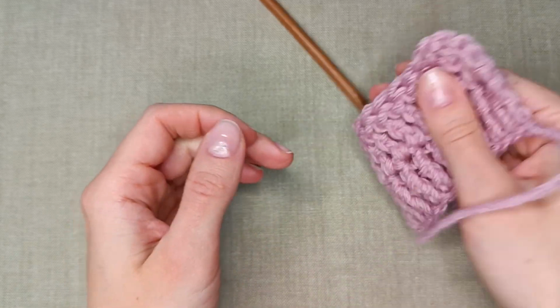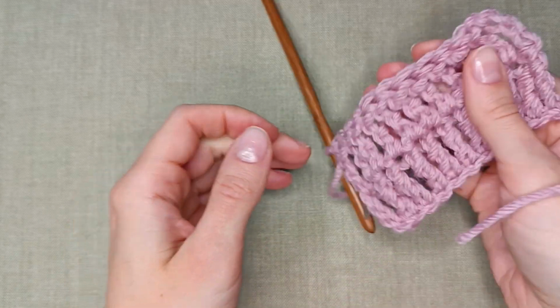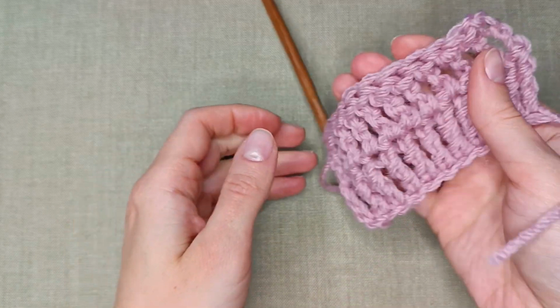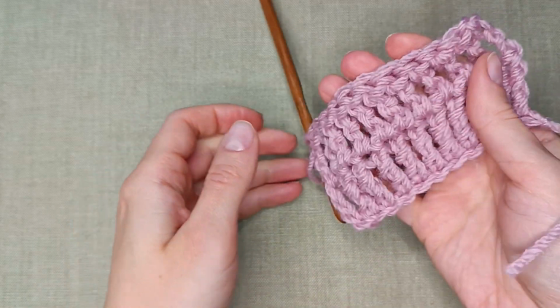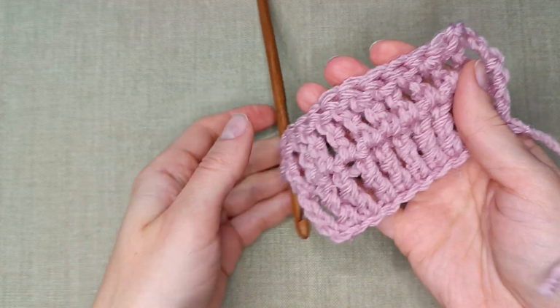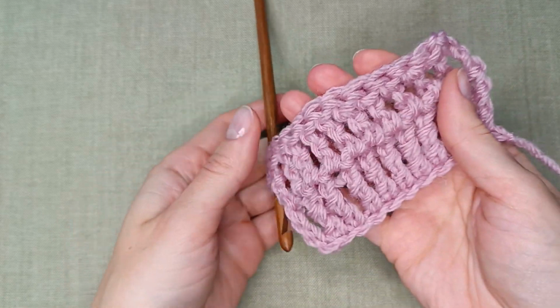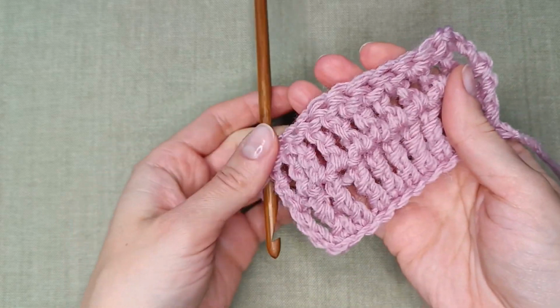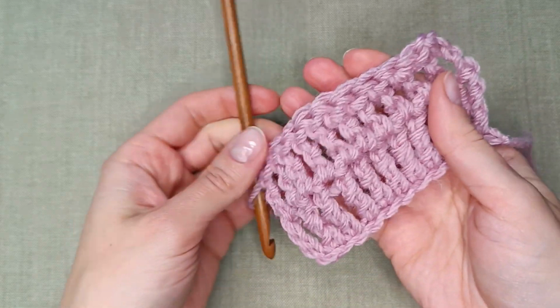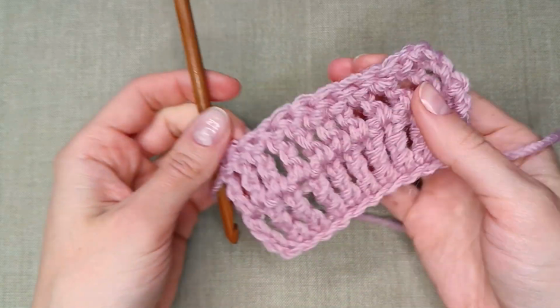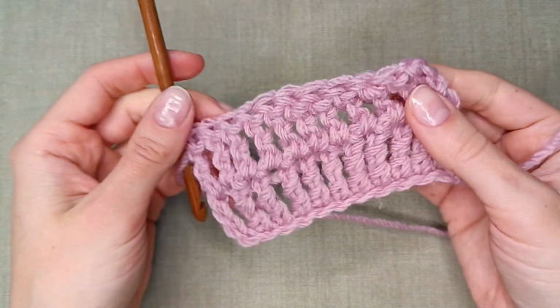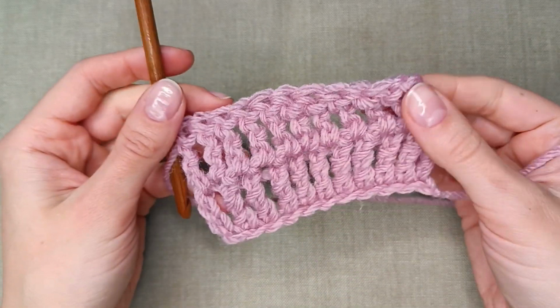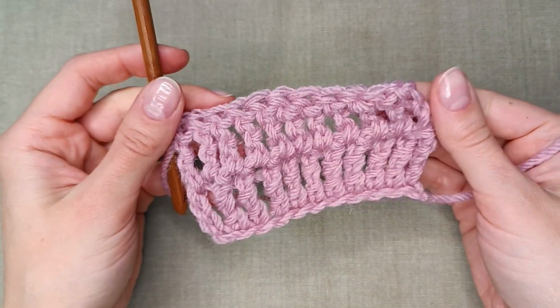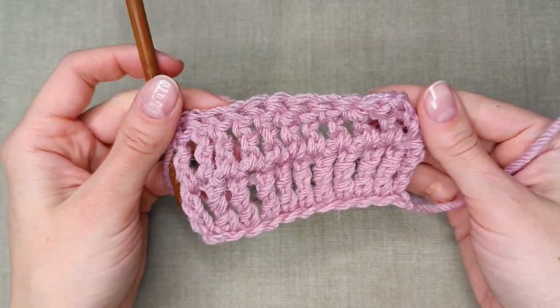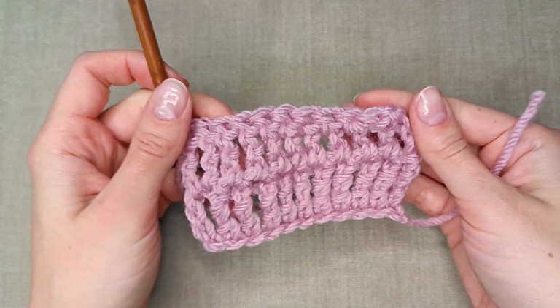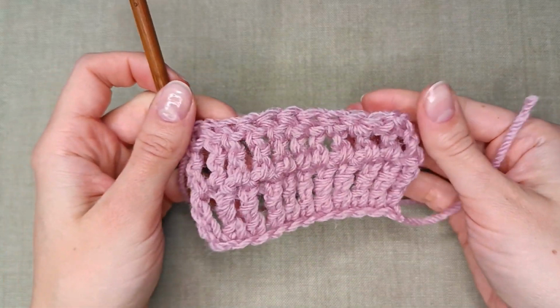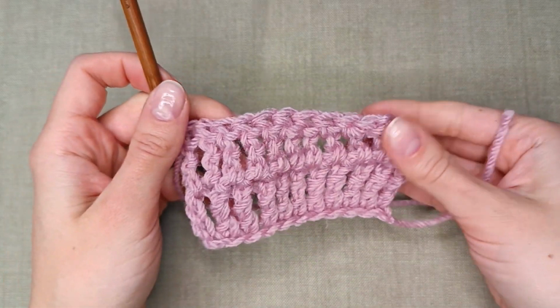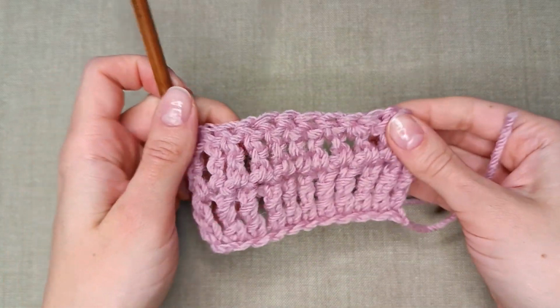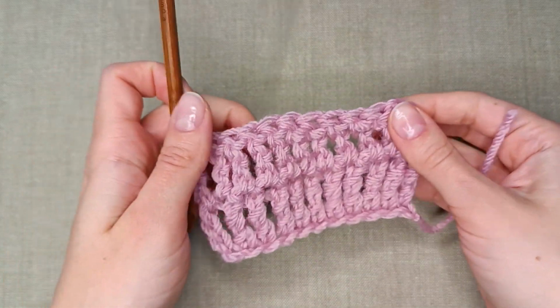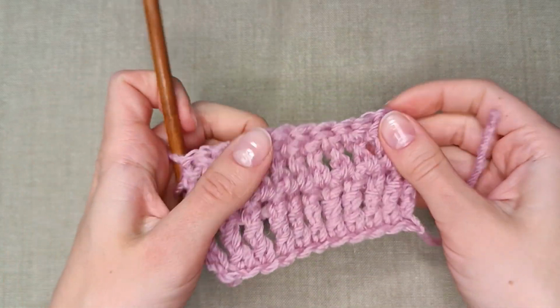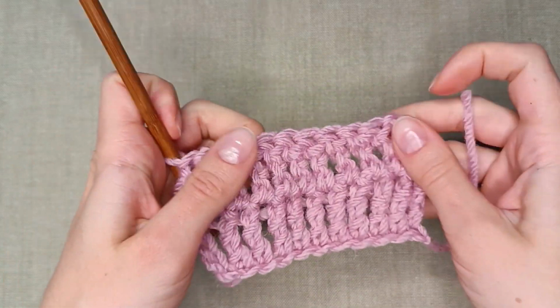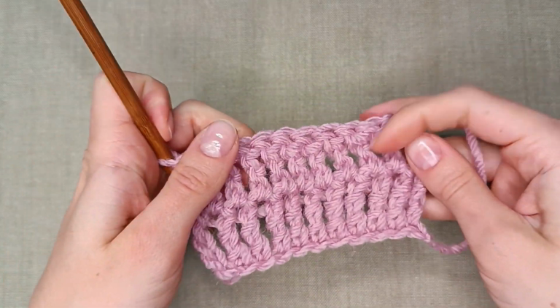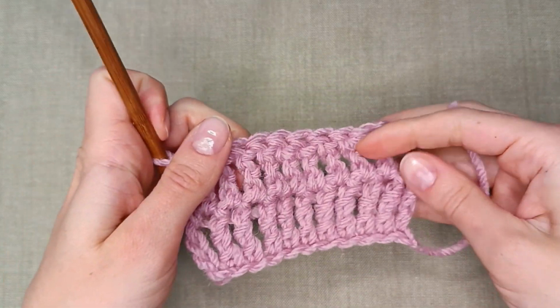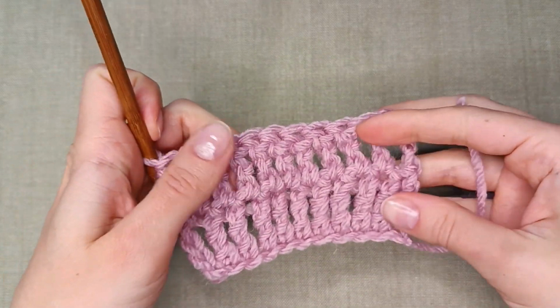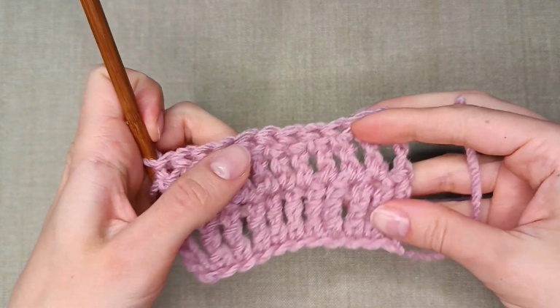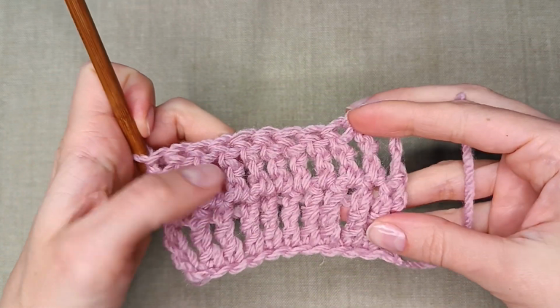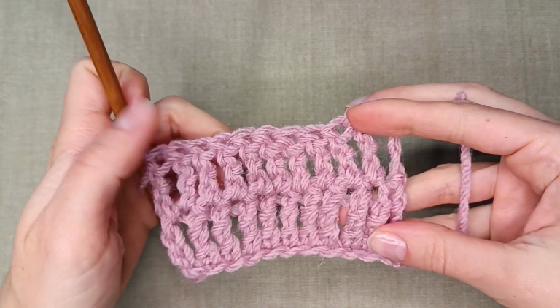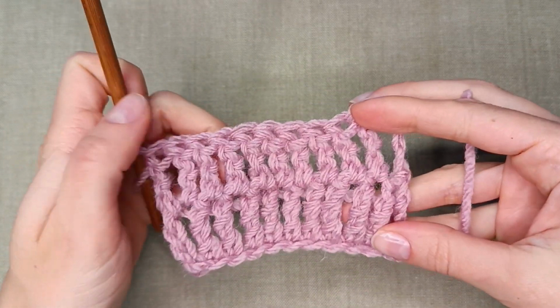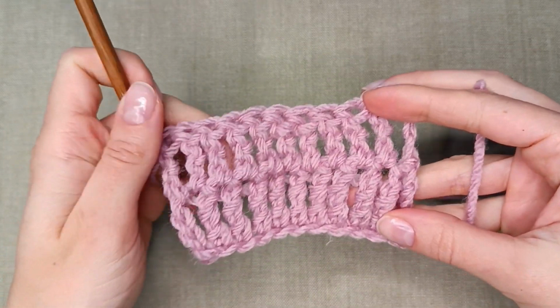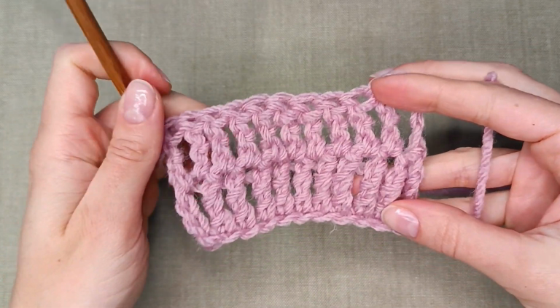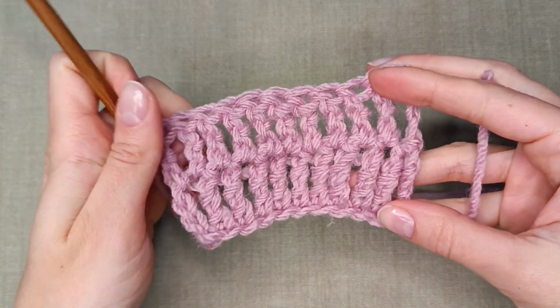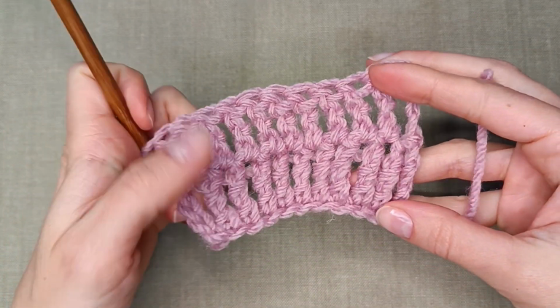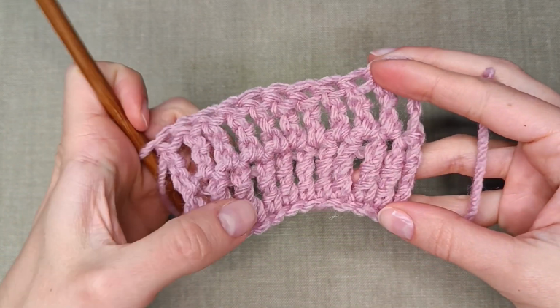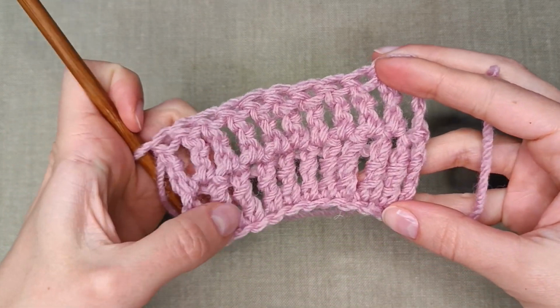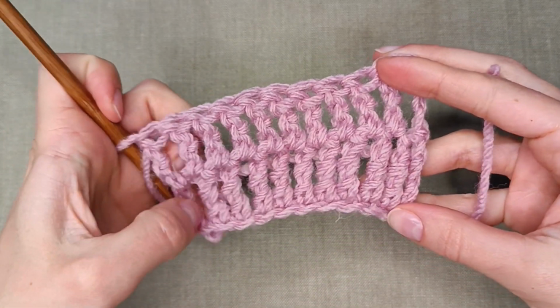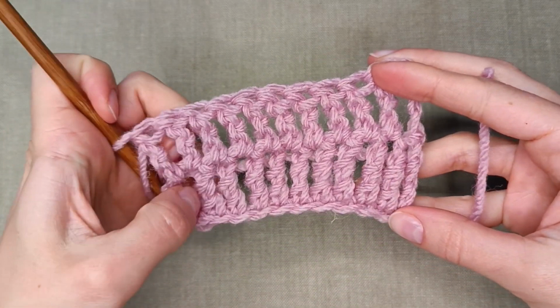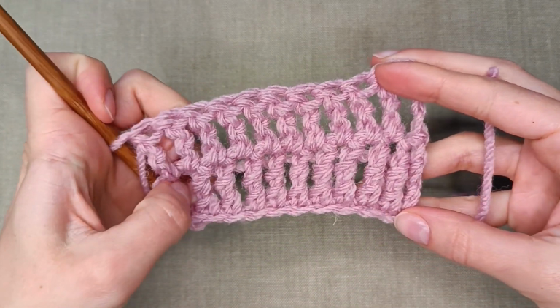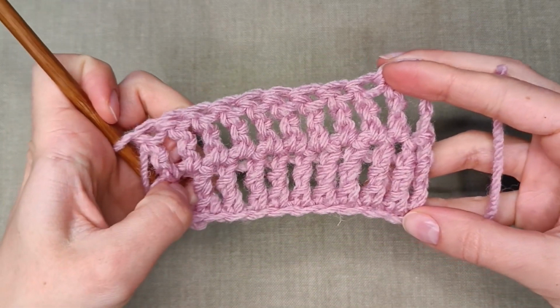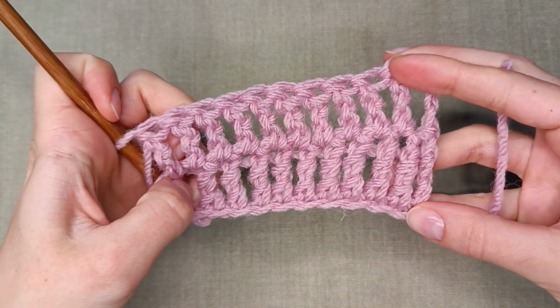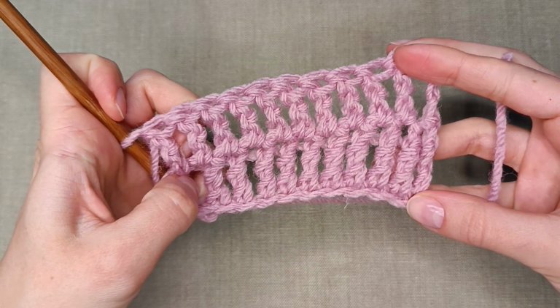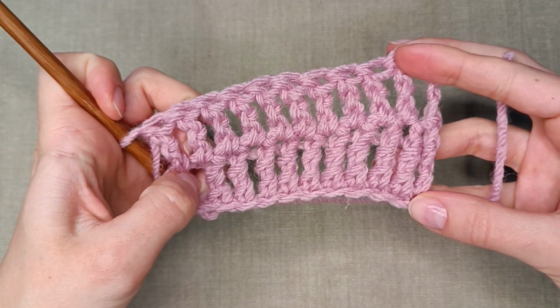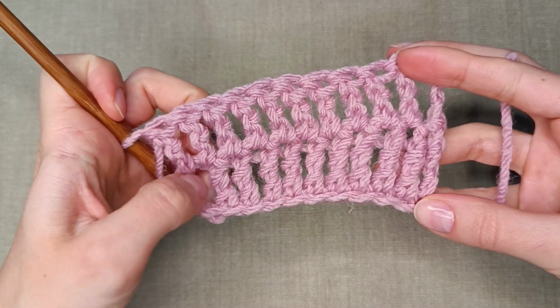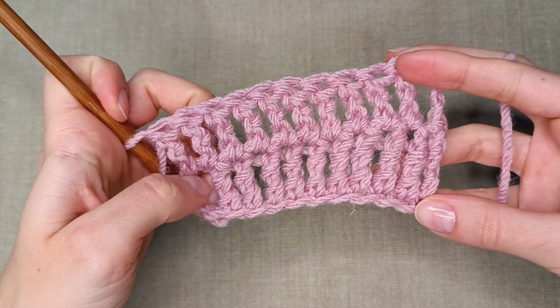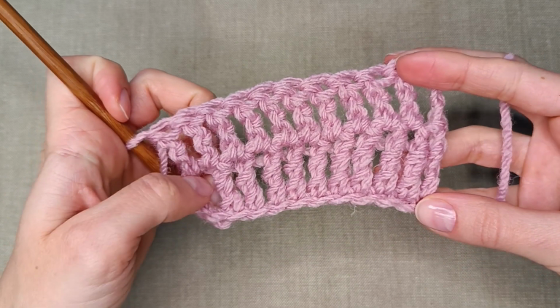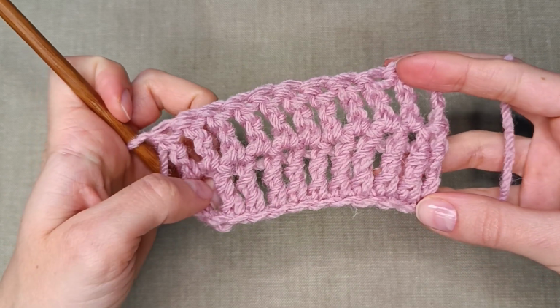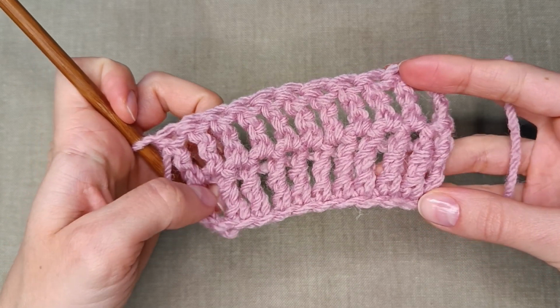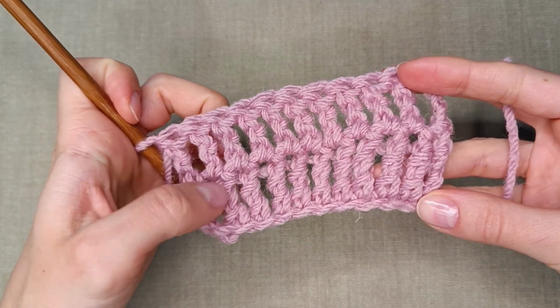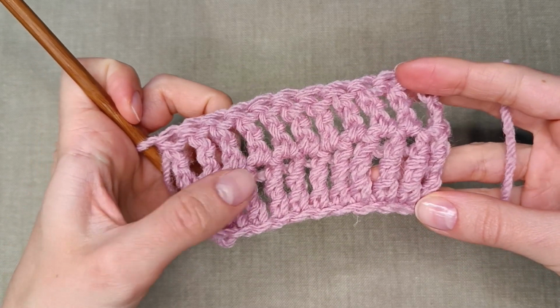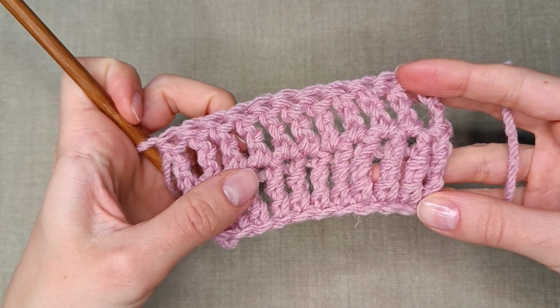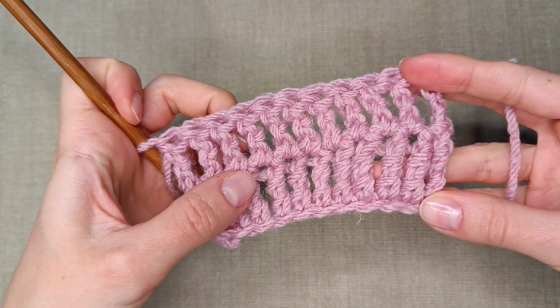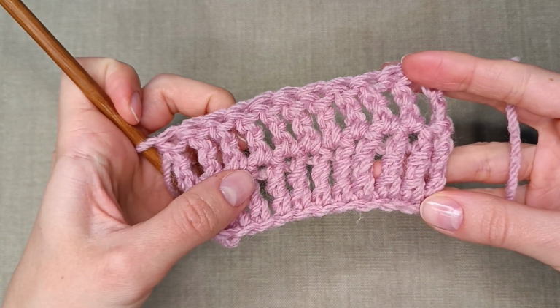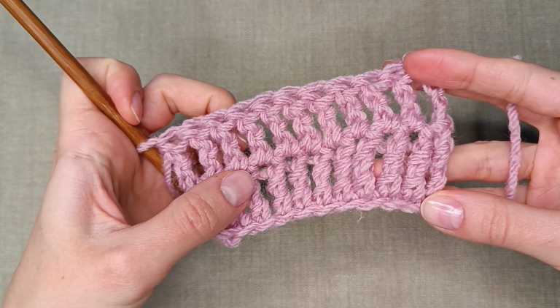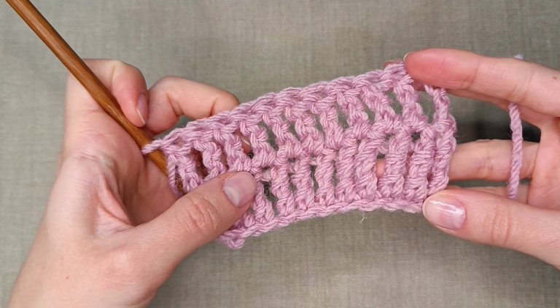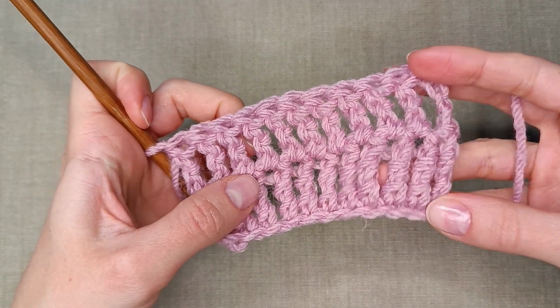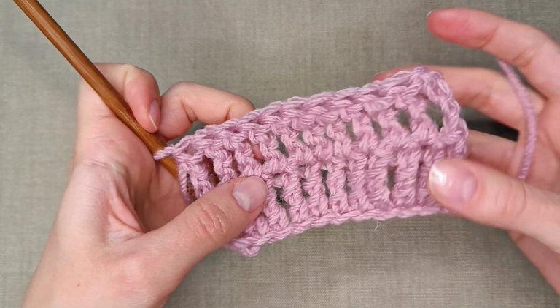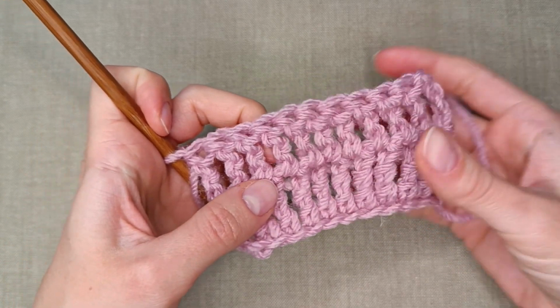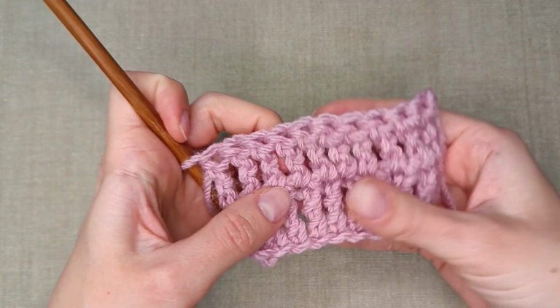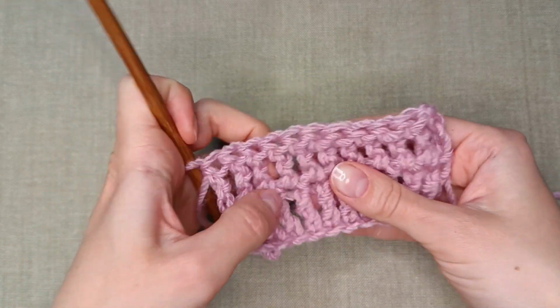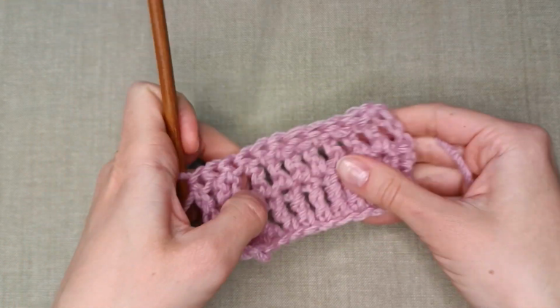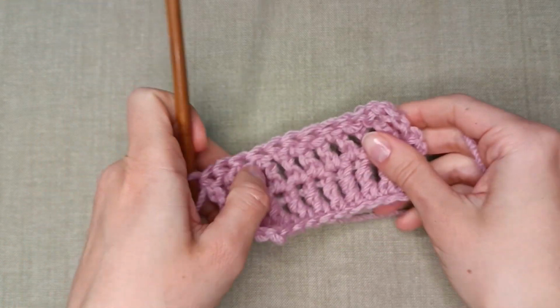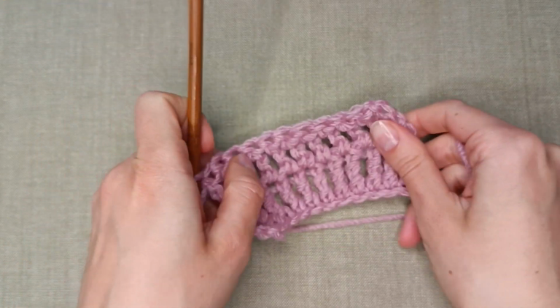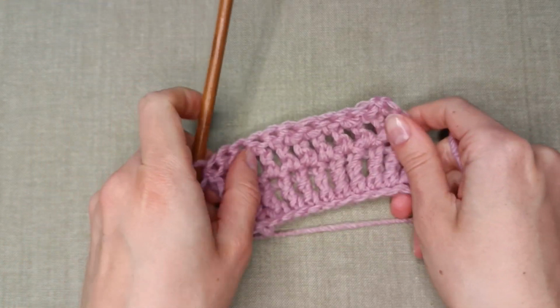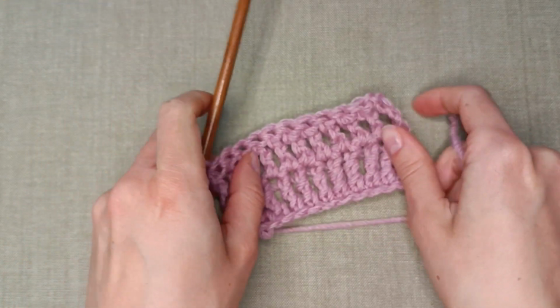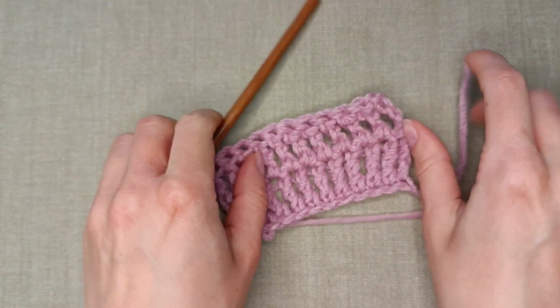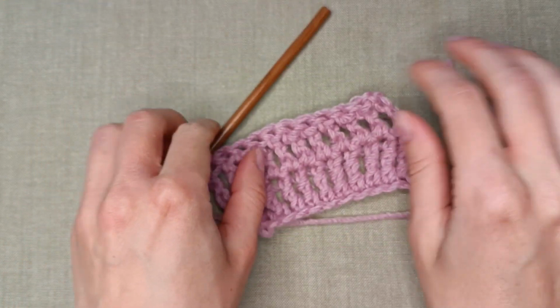Hello friends! Today I will show you how to make a treble crochet stitch. It's quite tall, taller than the double crochet.